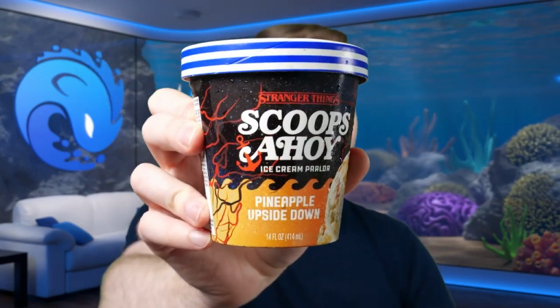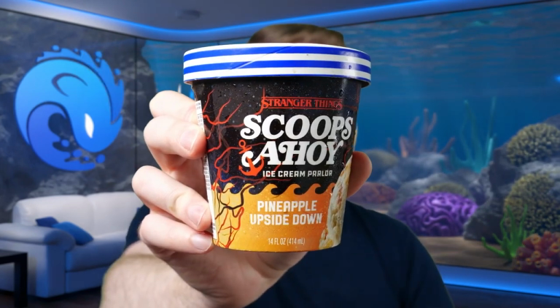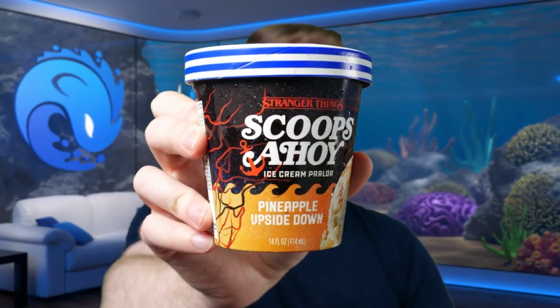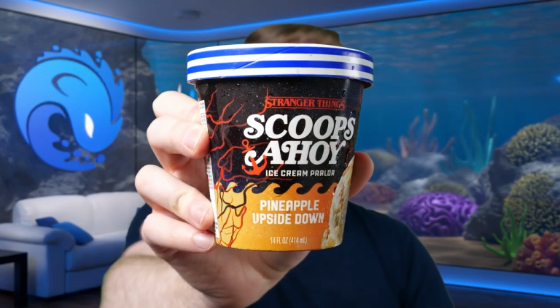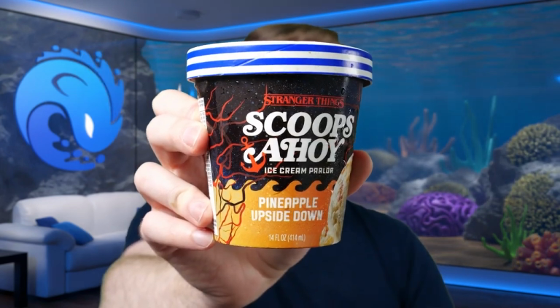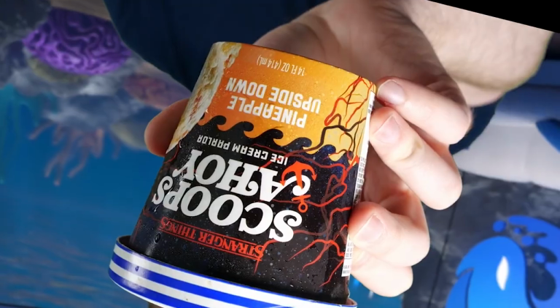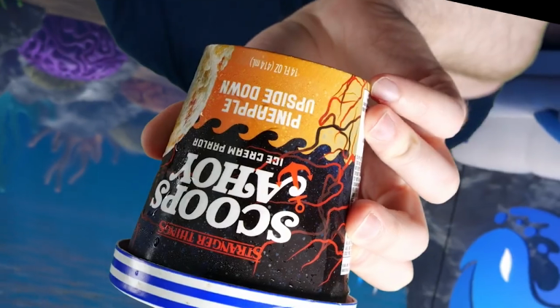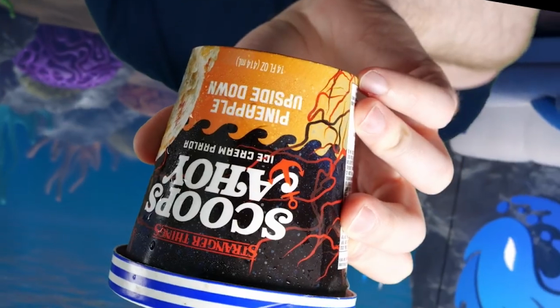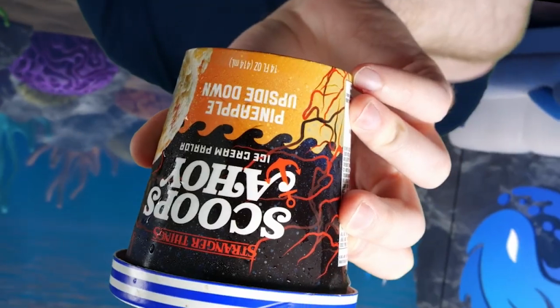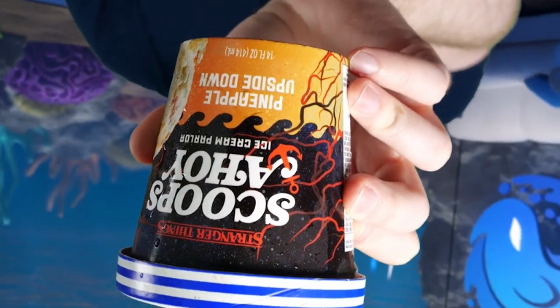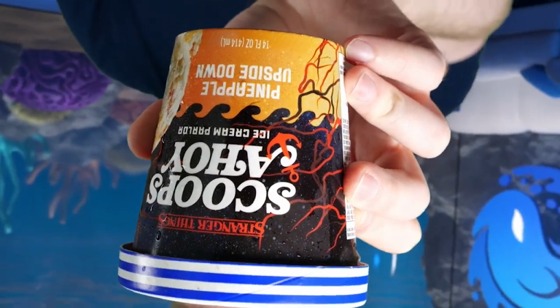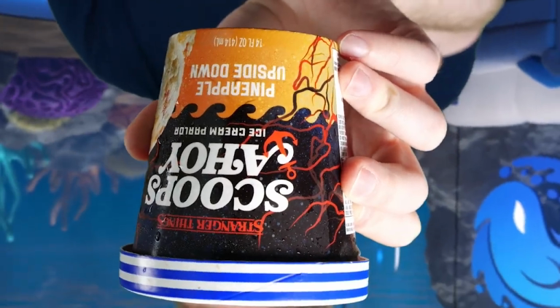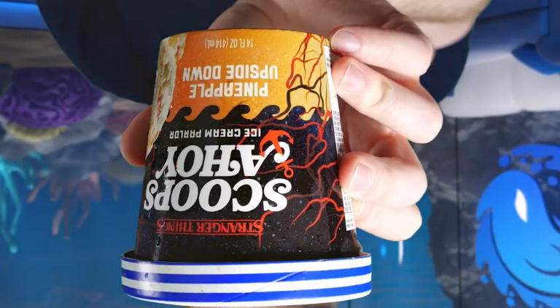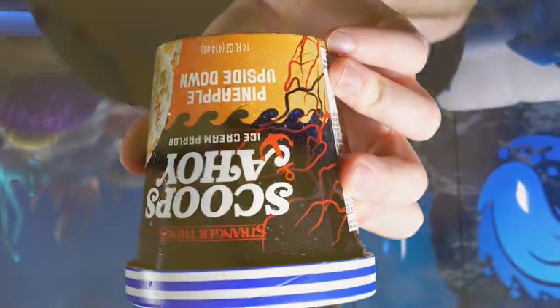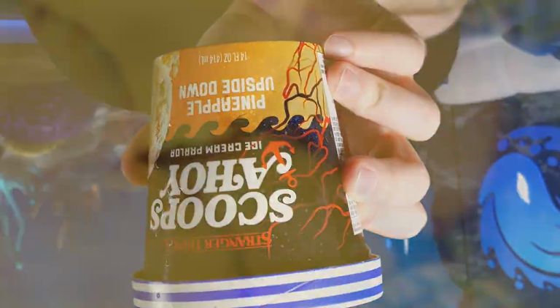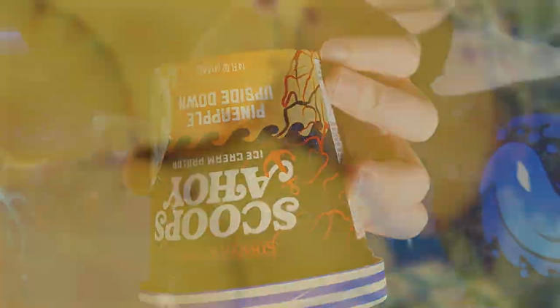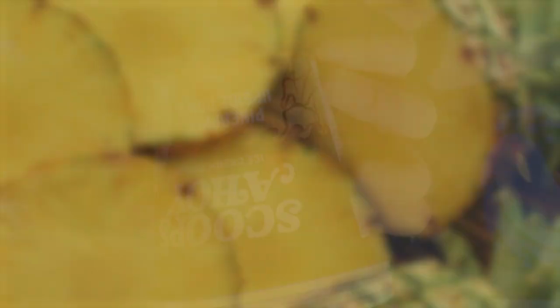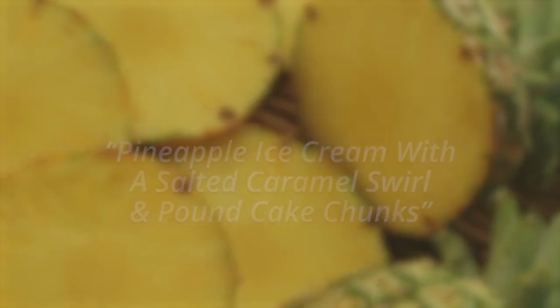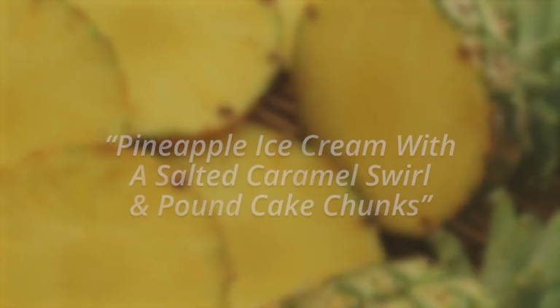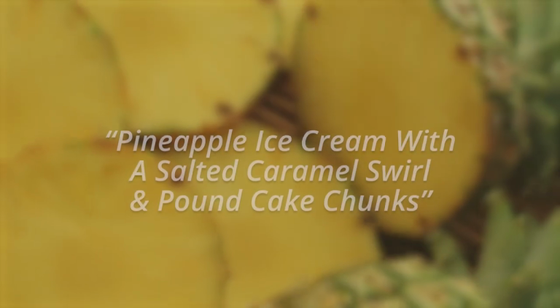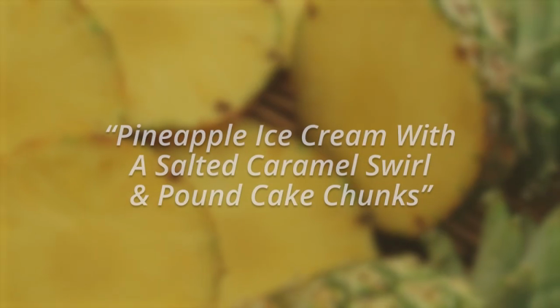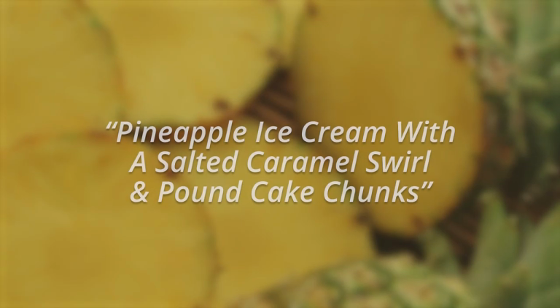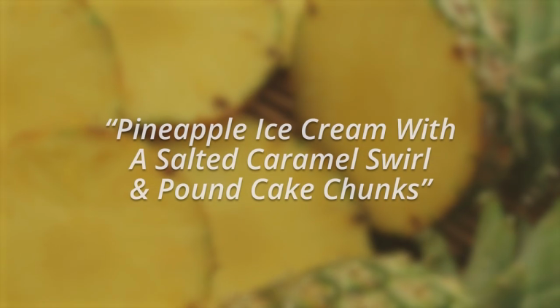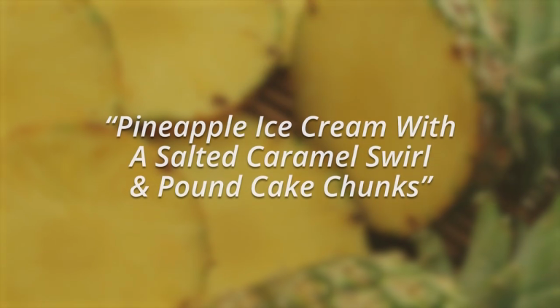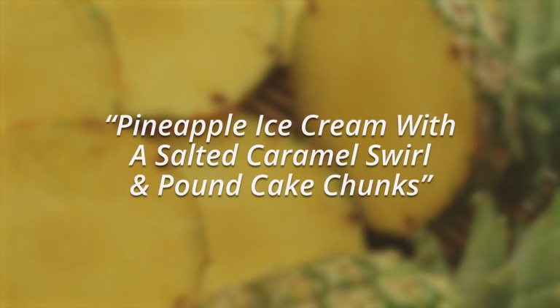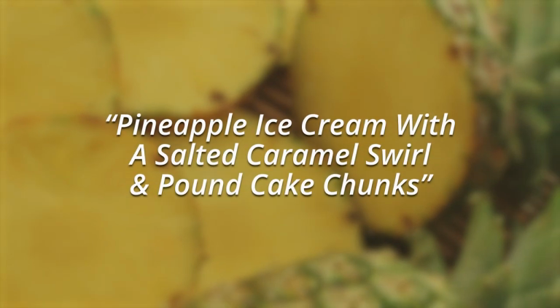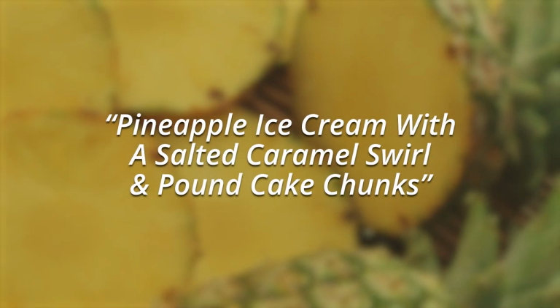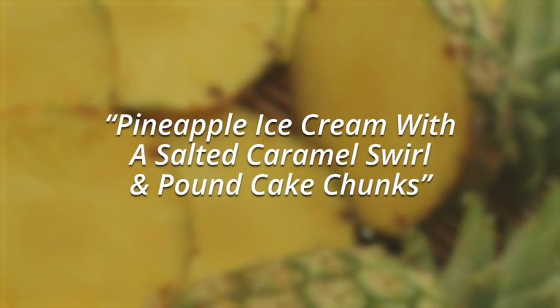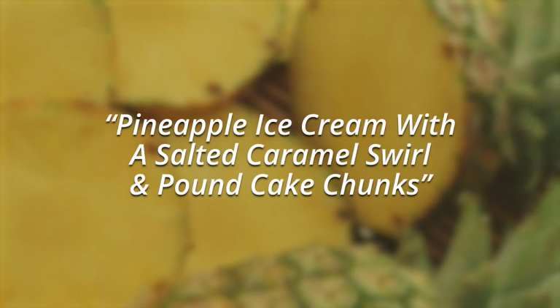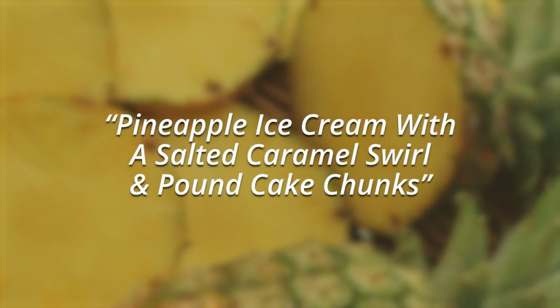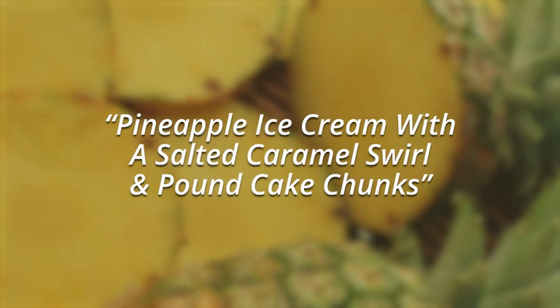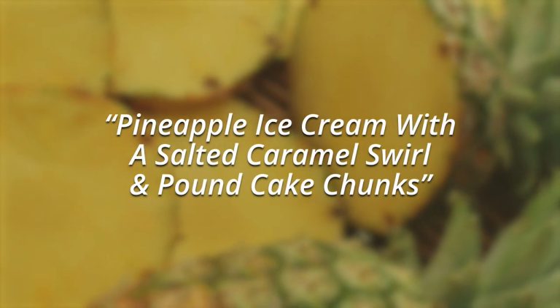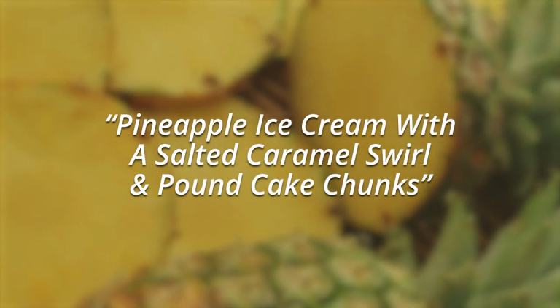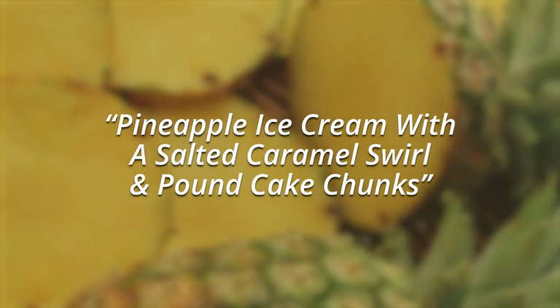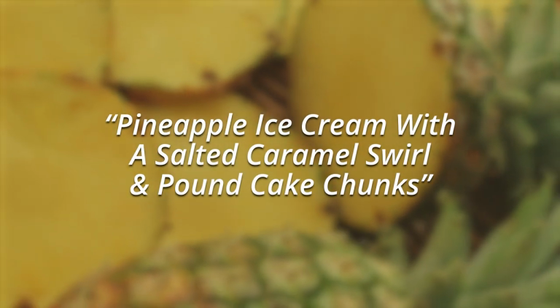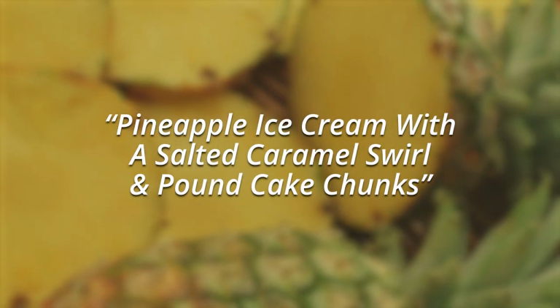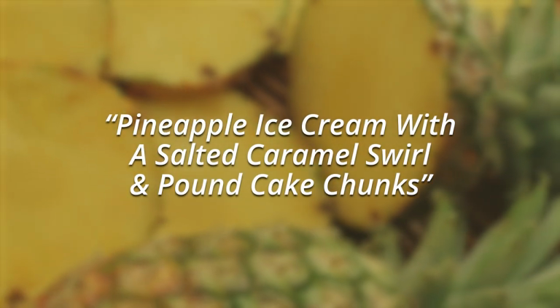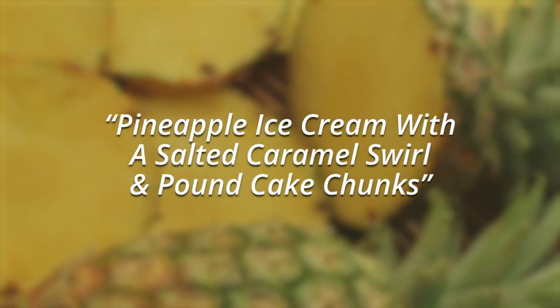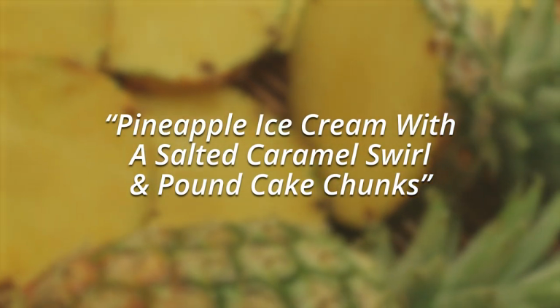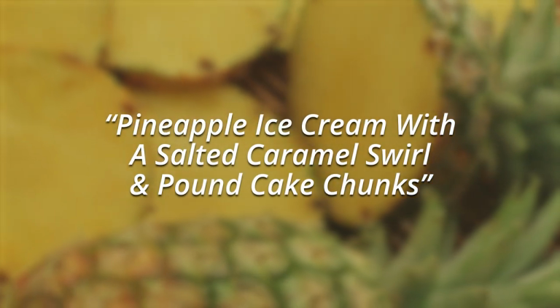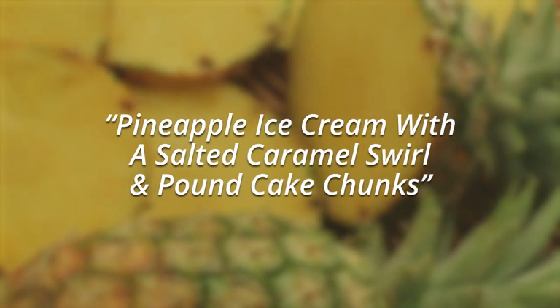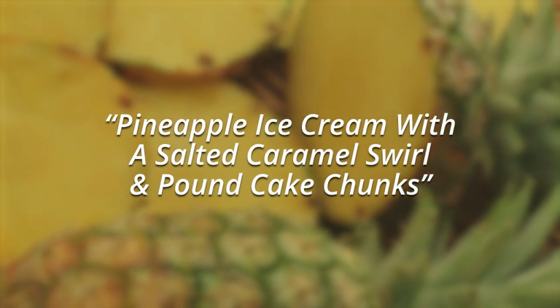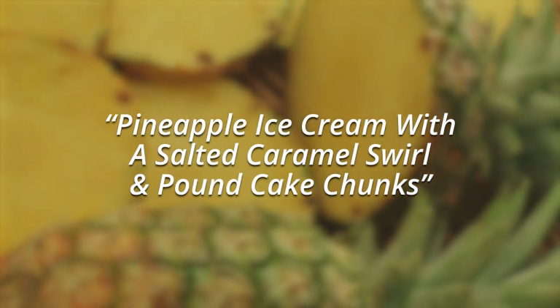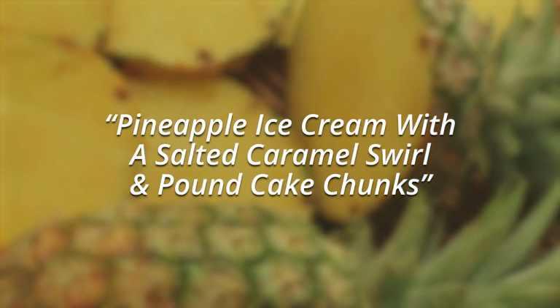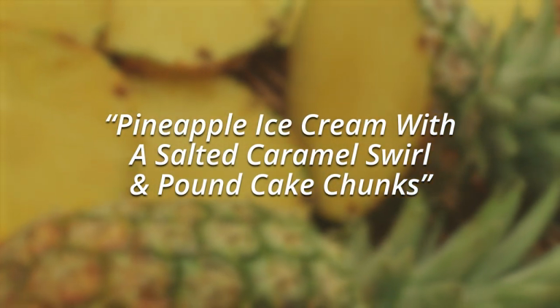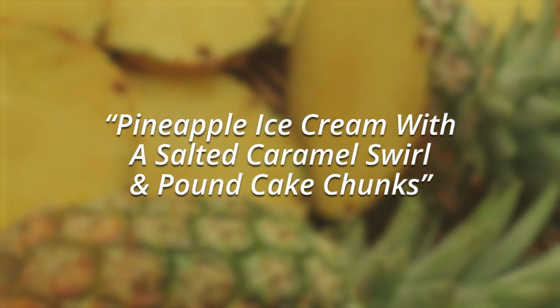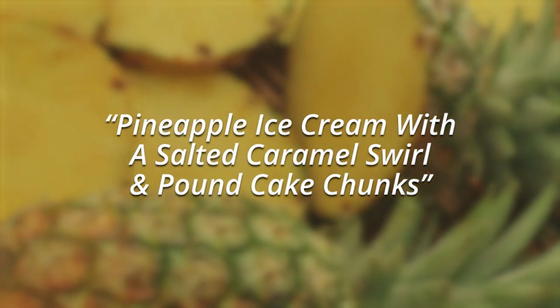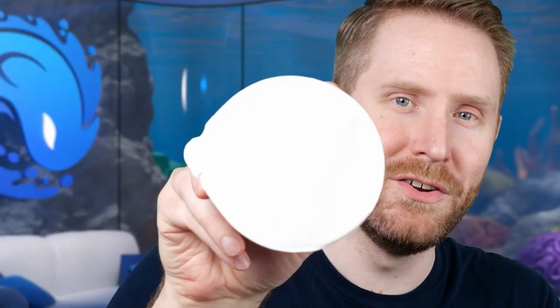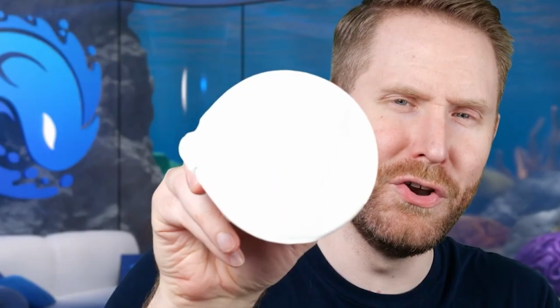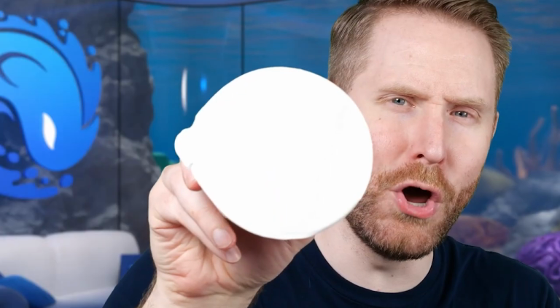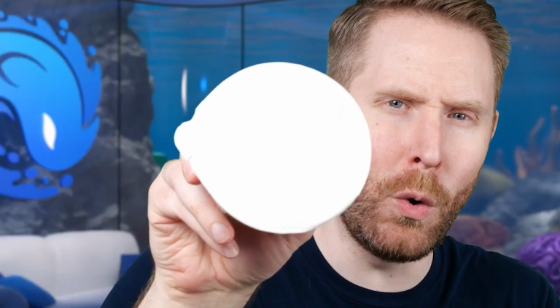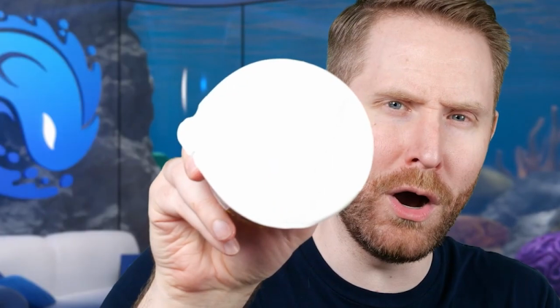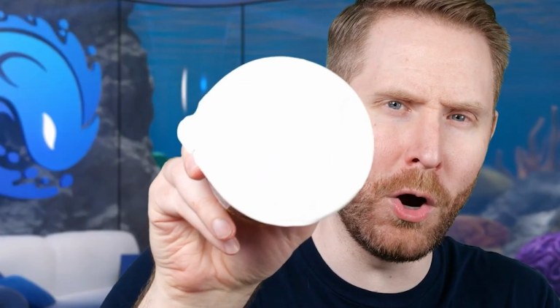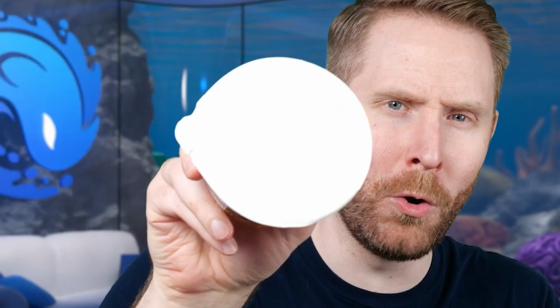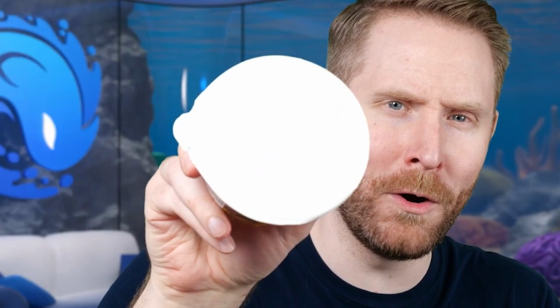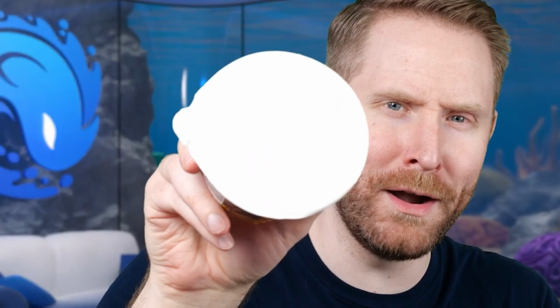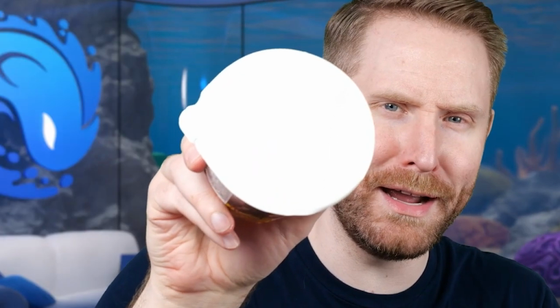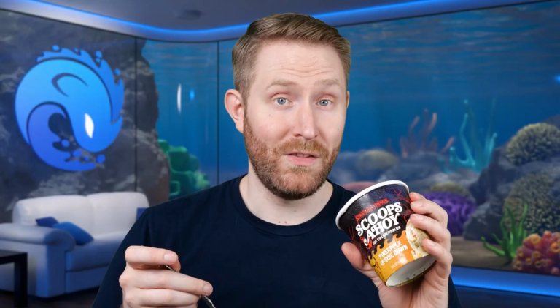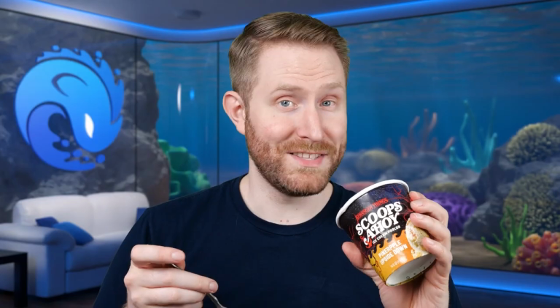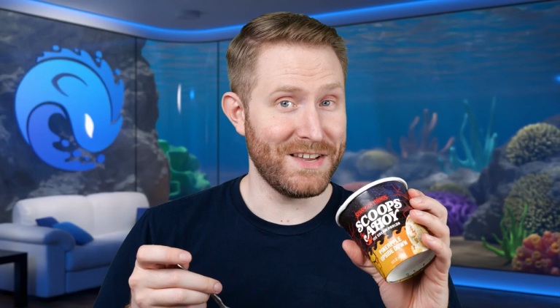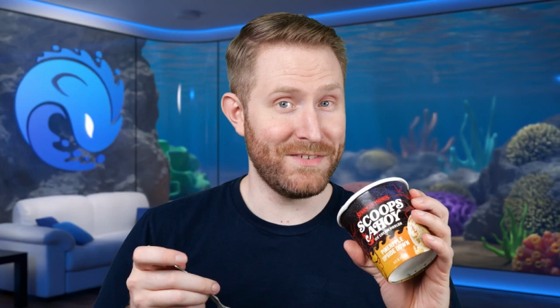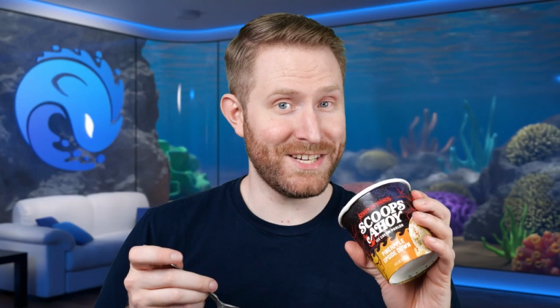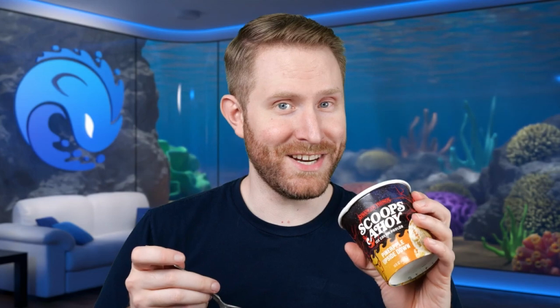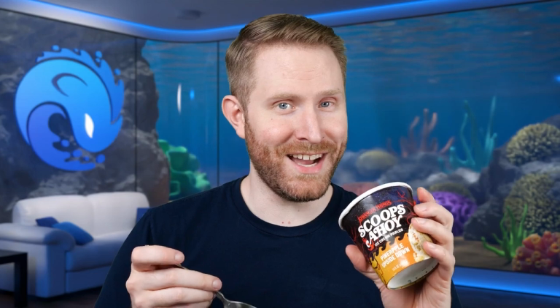Next up, Pineapple Upside Down. Pineapple ice cream with a salted caramel swirl and pound cake chunks. No ahoy! Let's give it a shot.